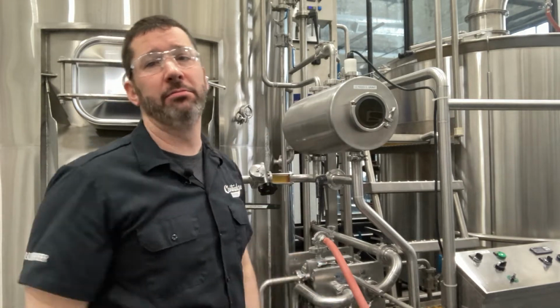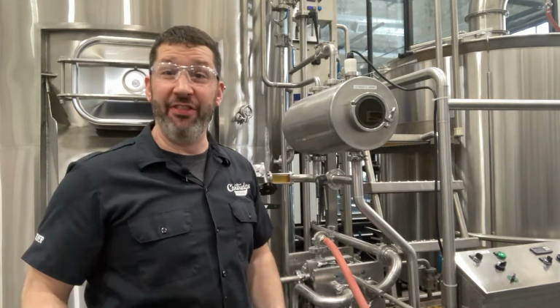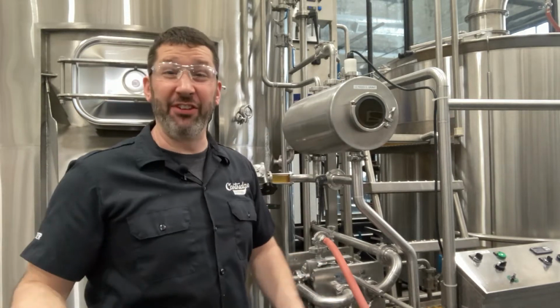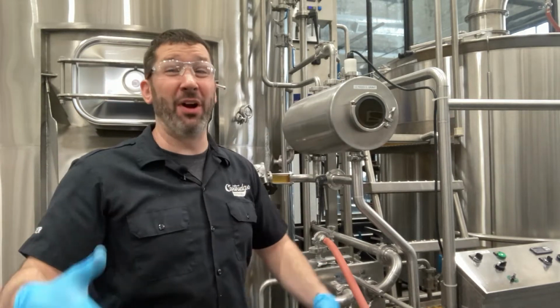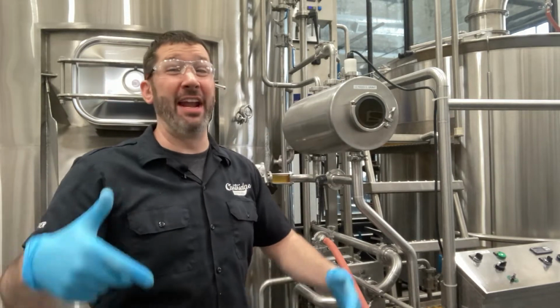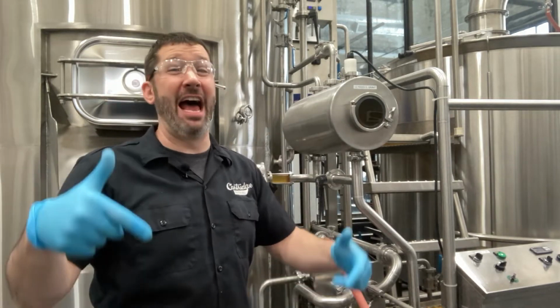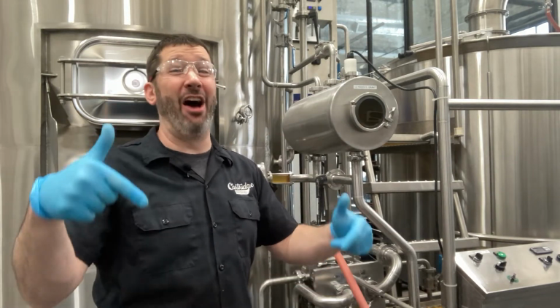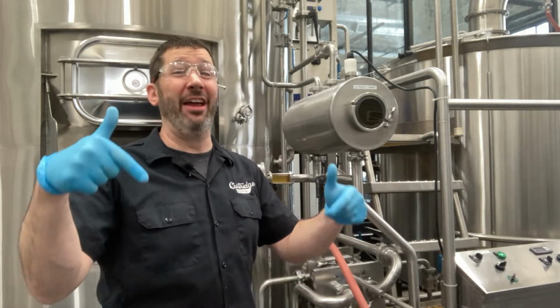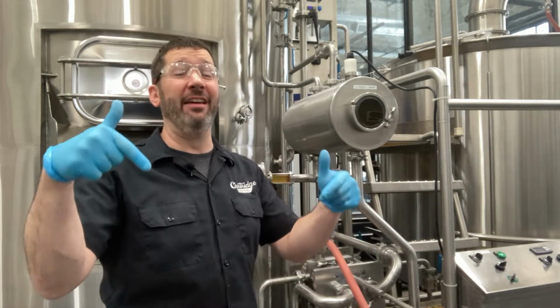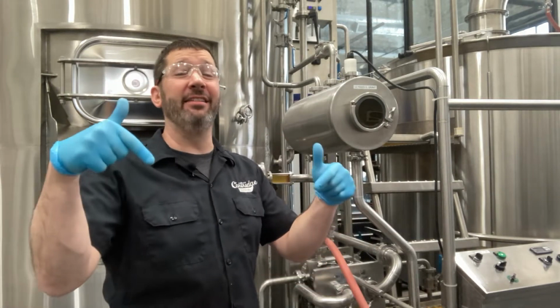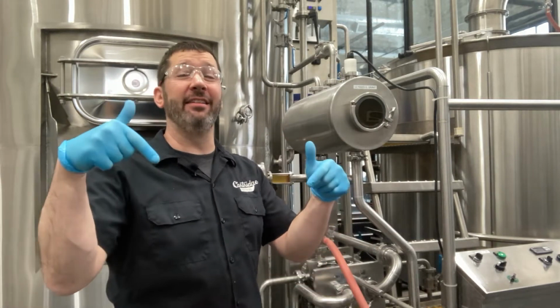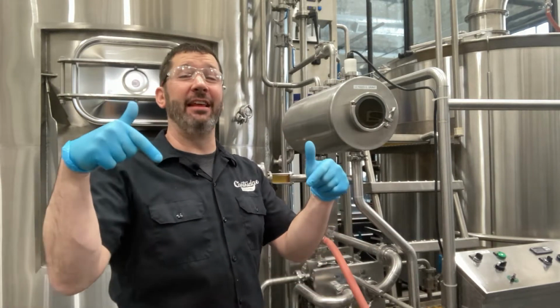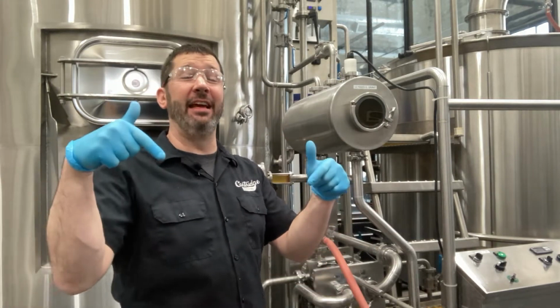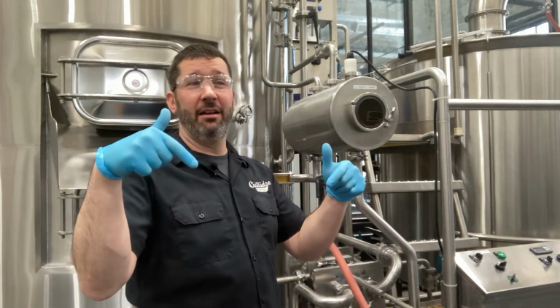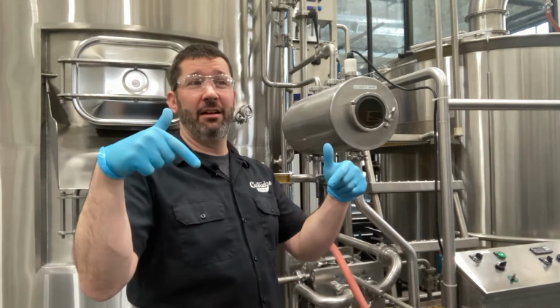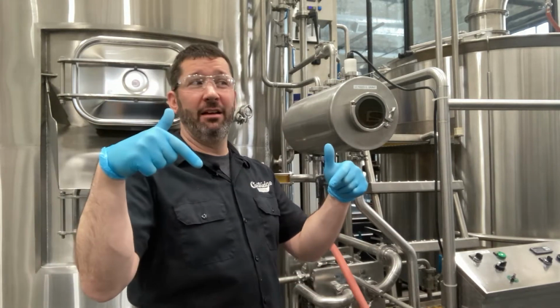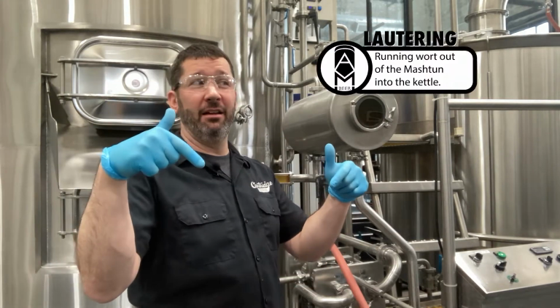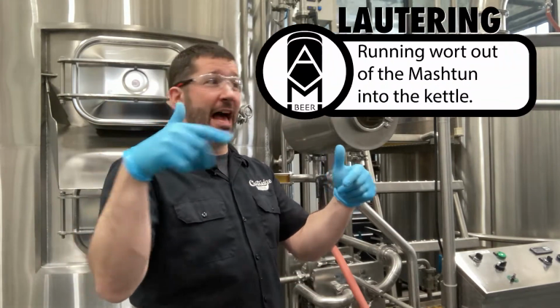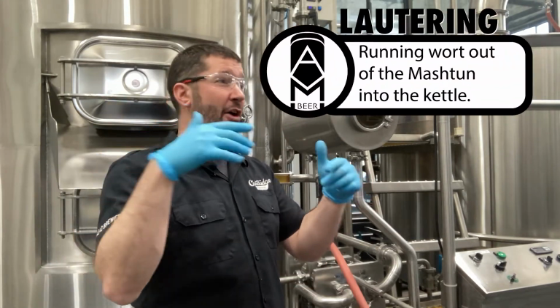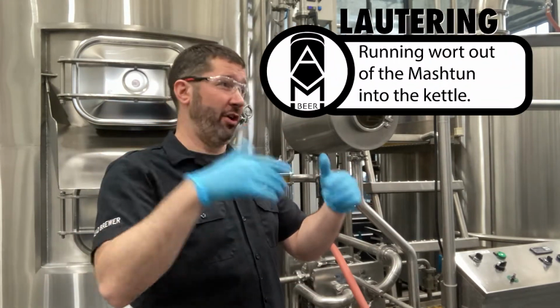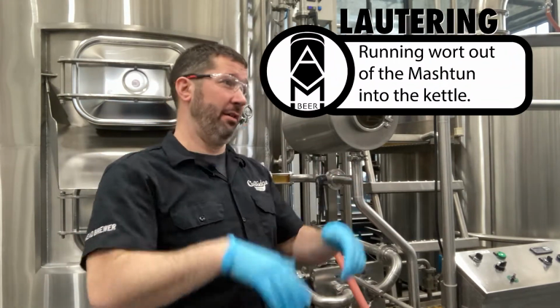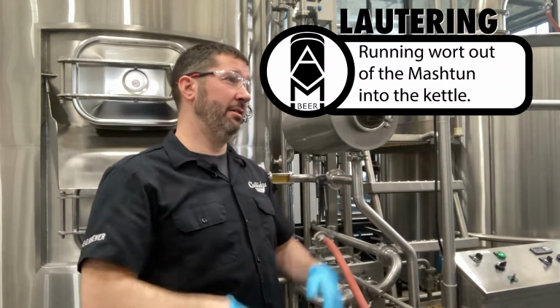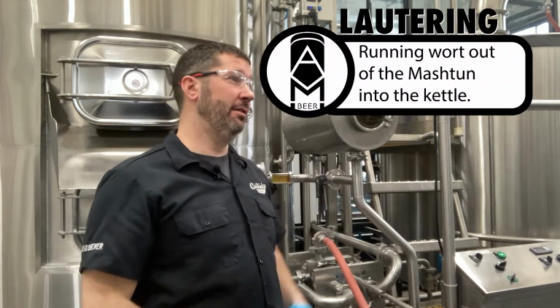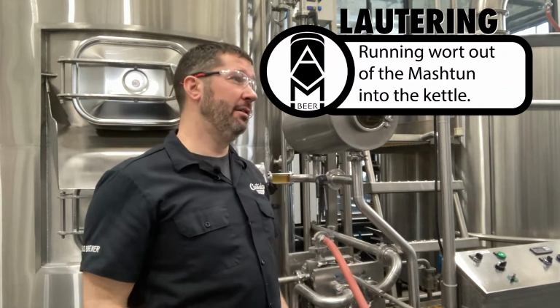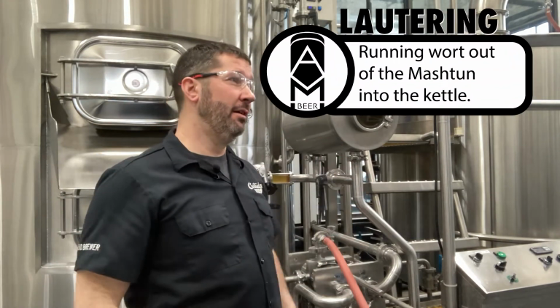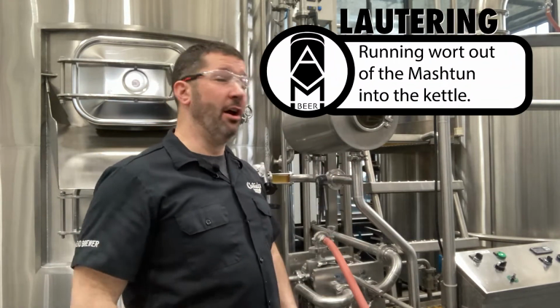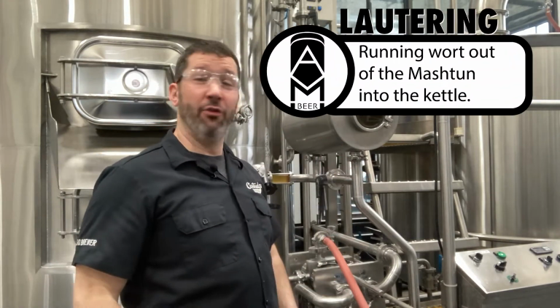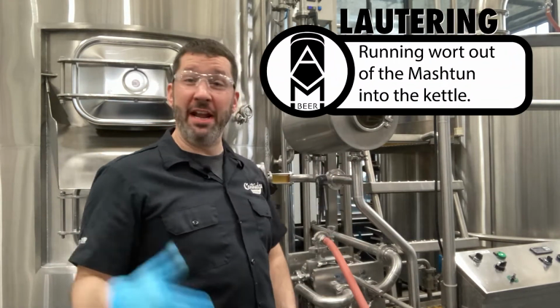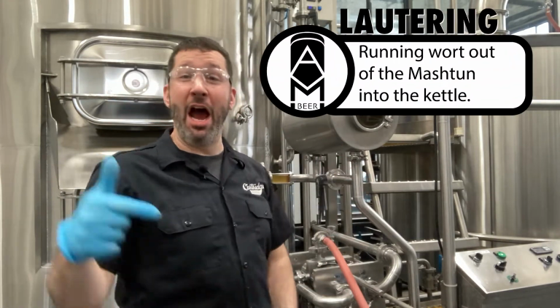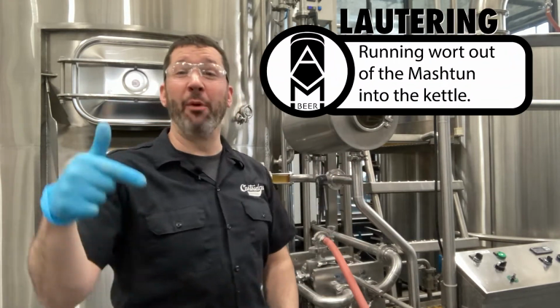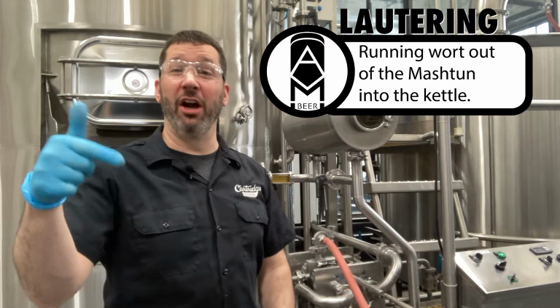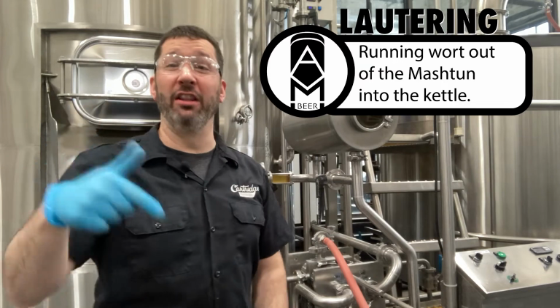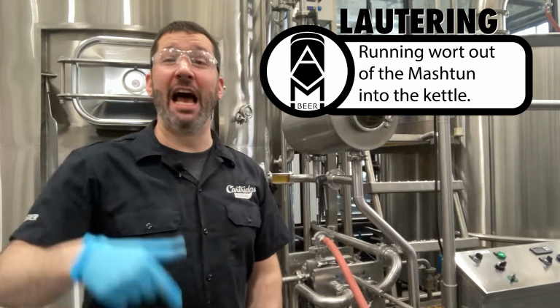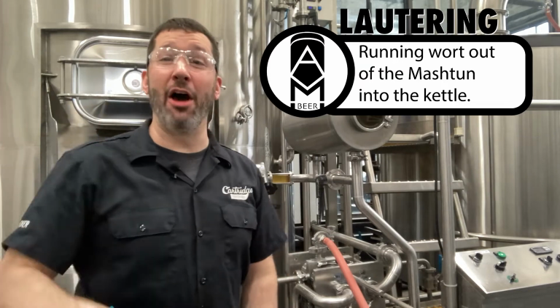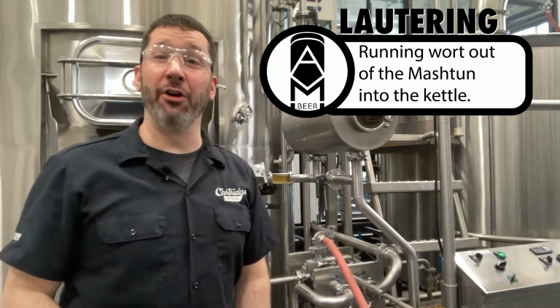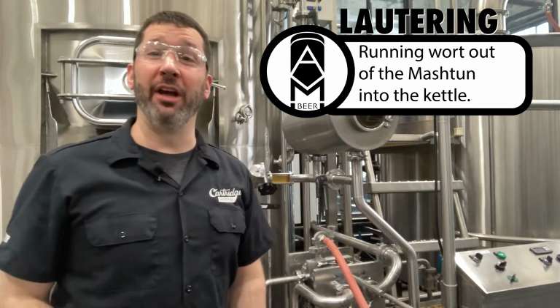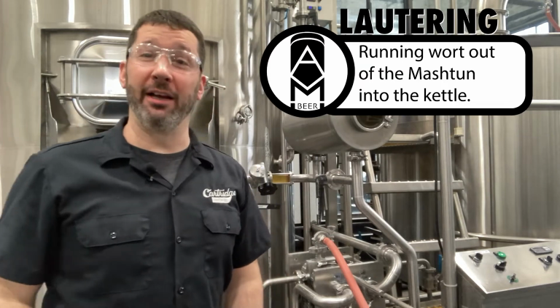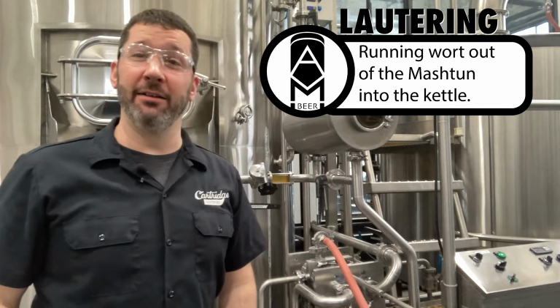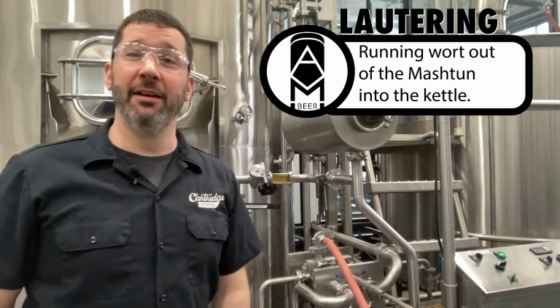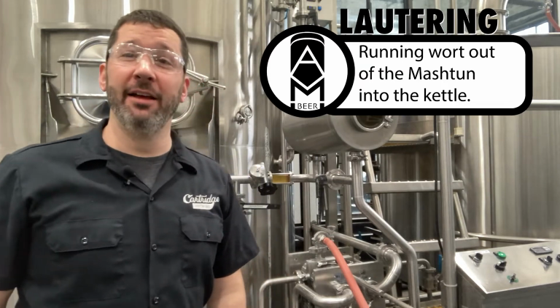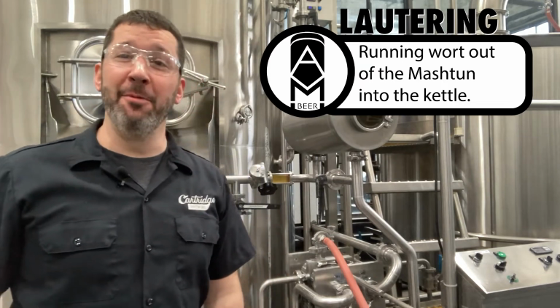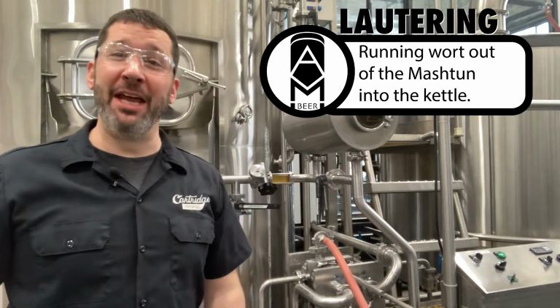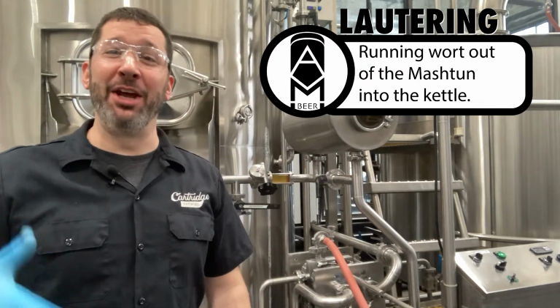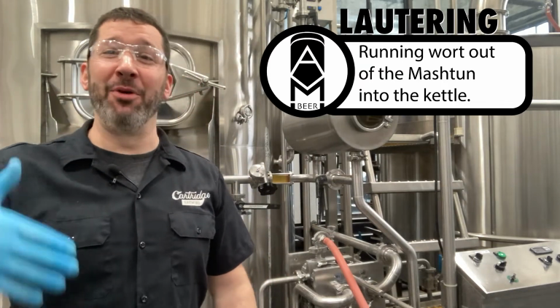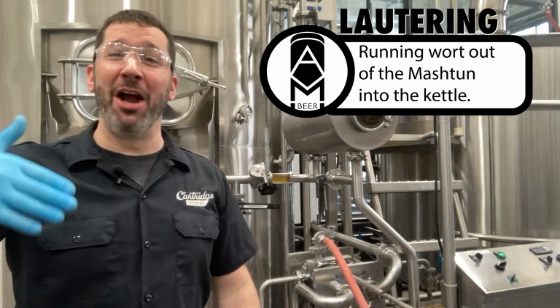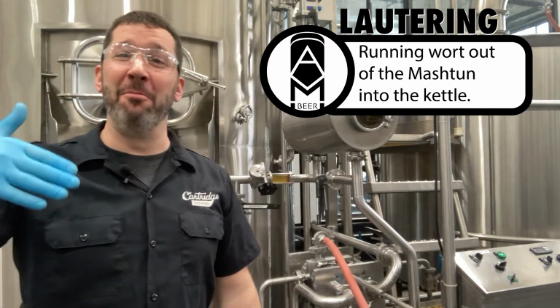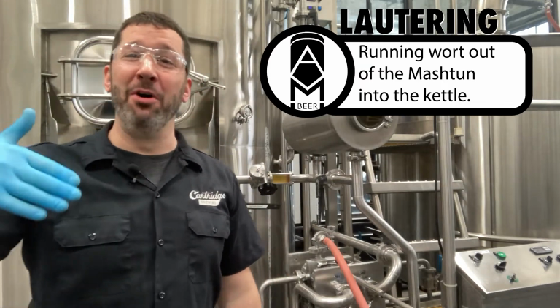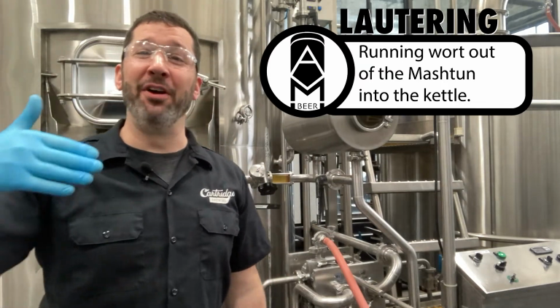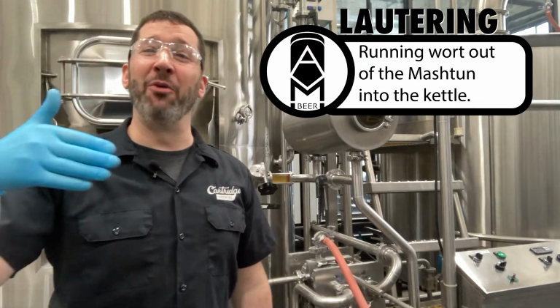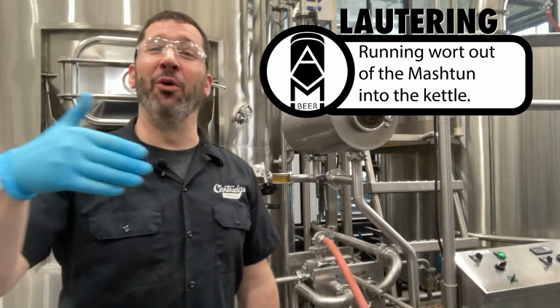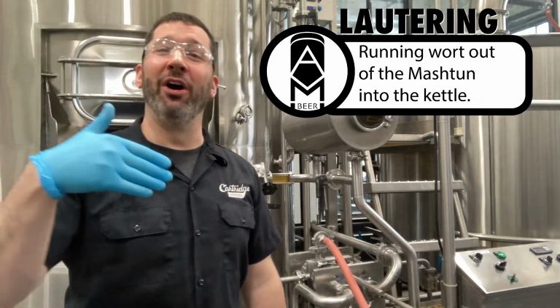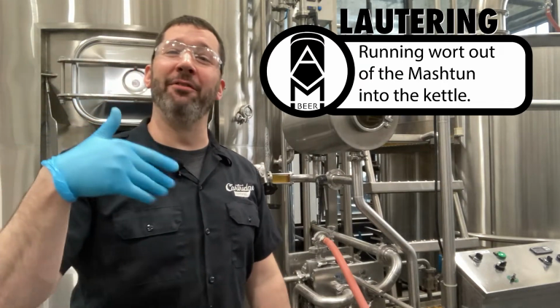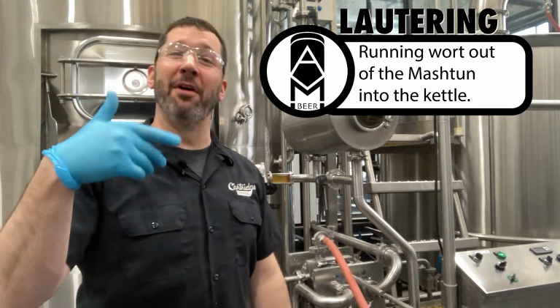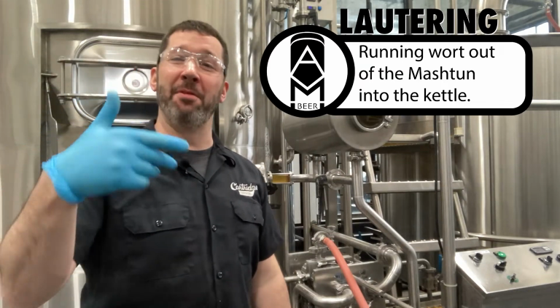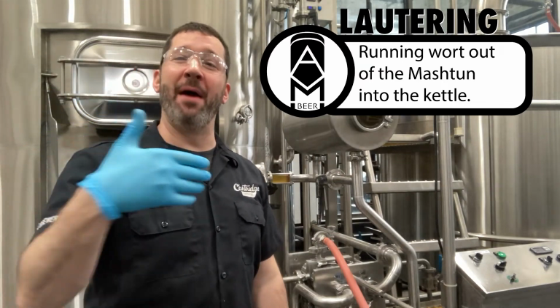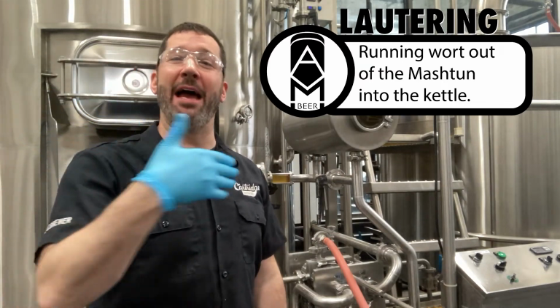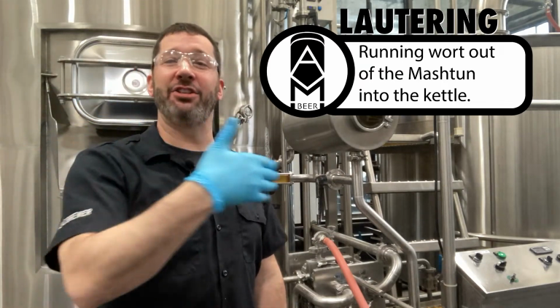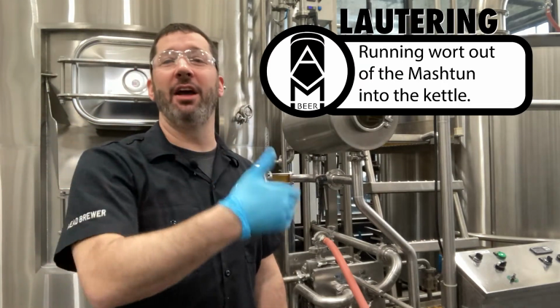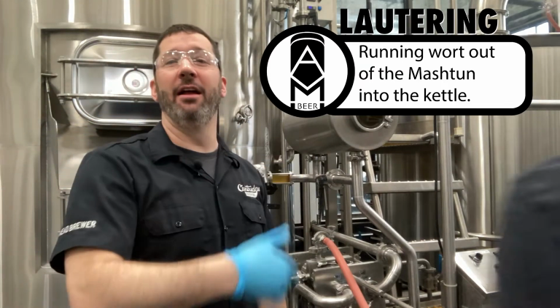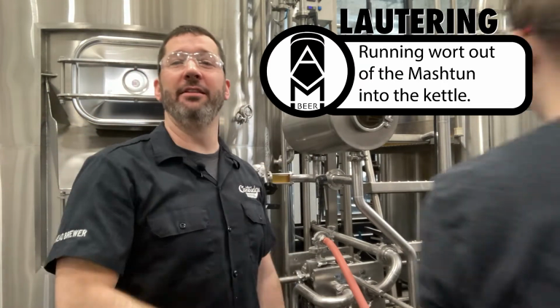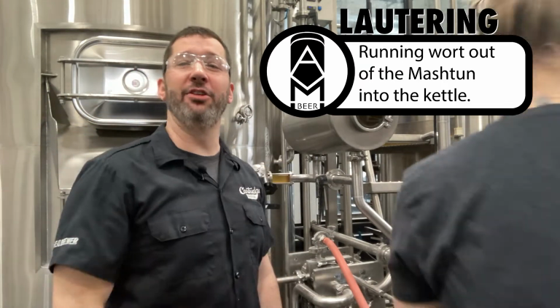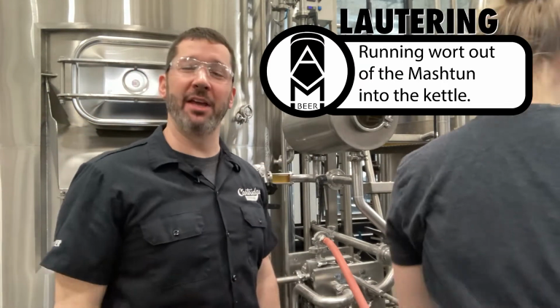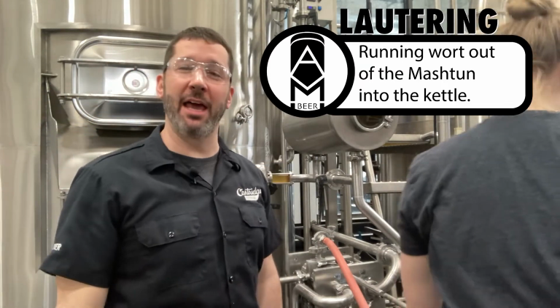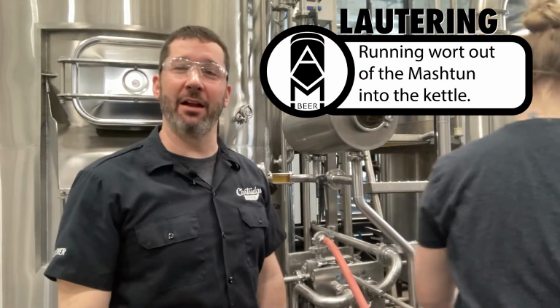This right now is the lauter. We are lautering, meaning we are moving wort from the mash tun to the kettle.